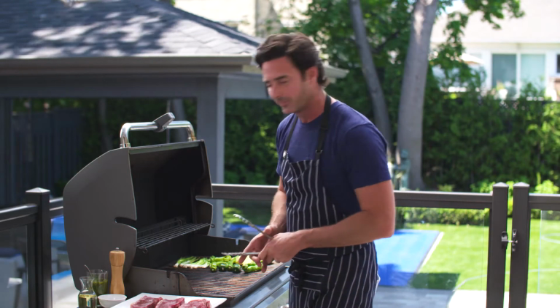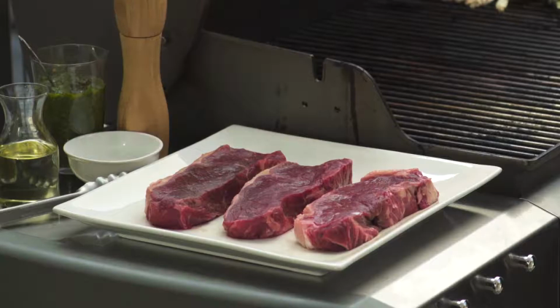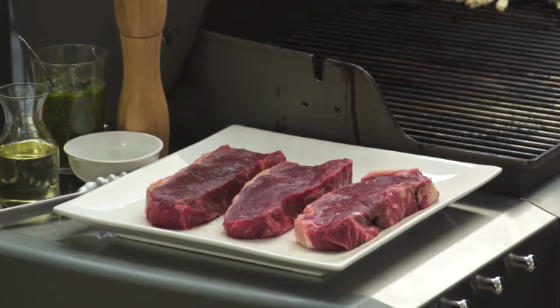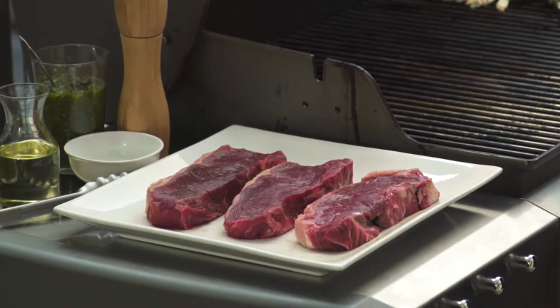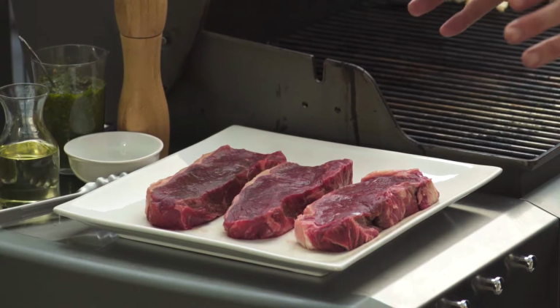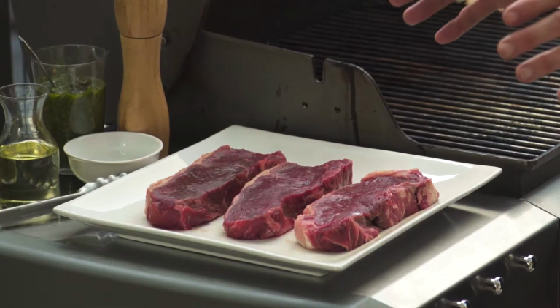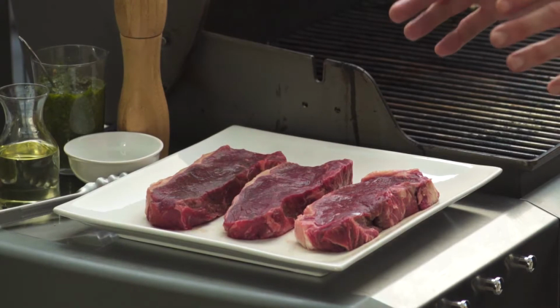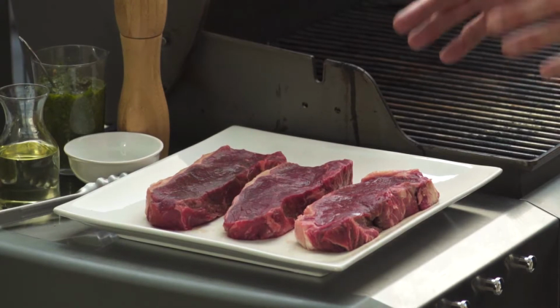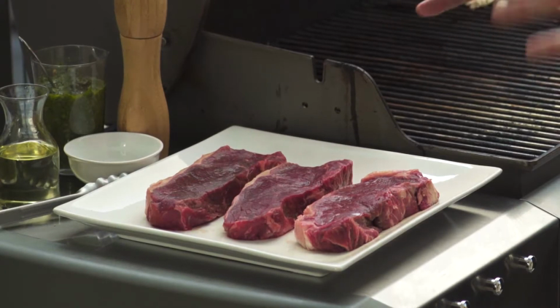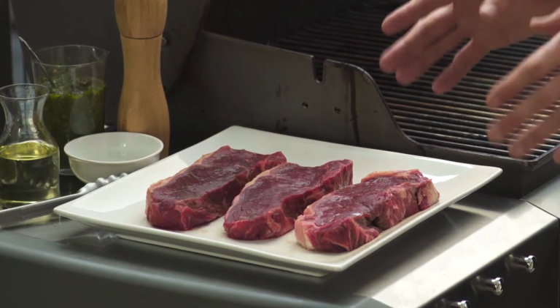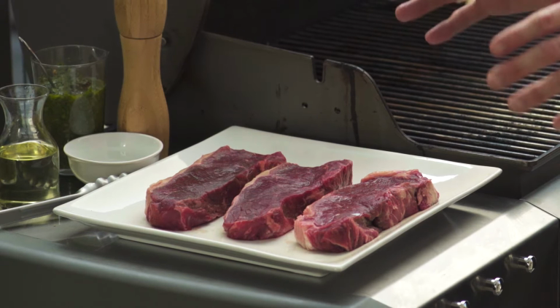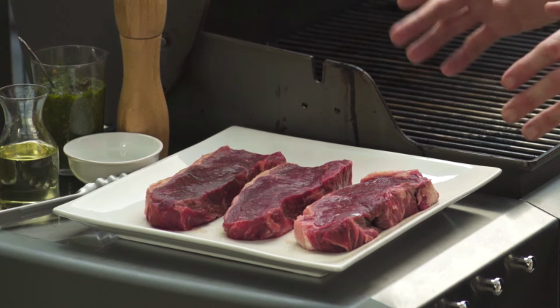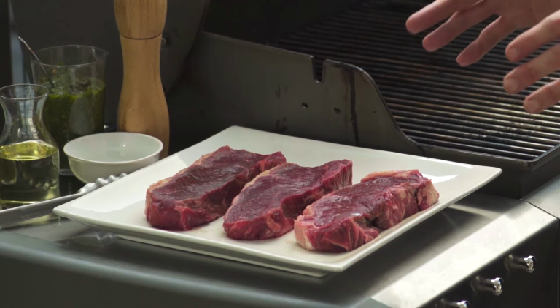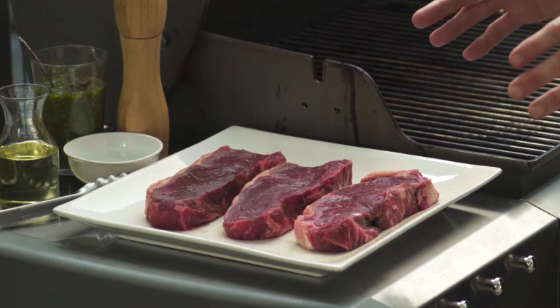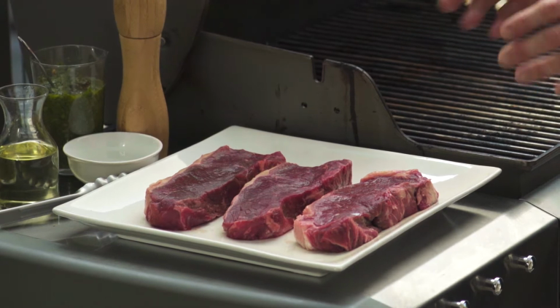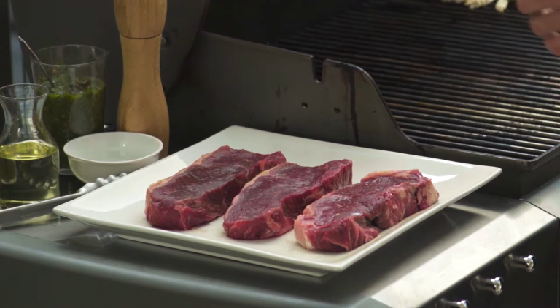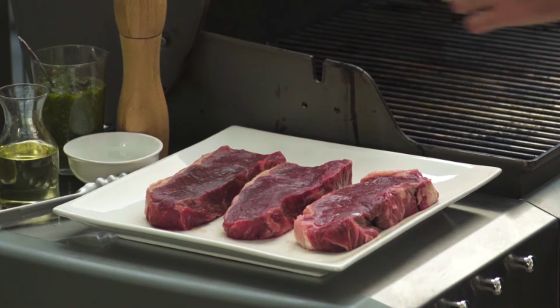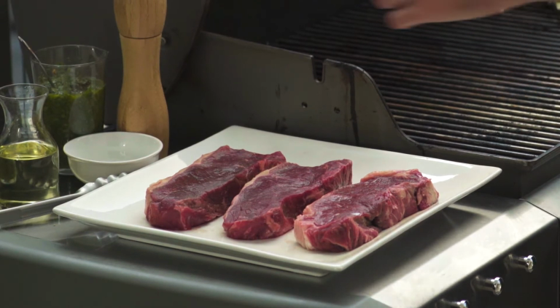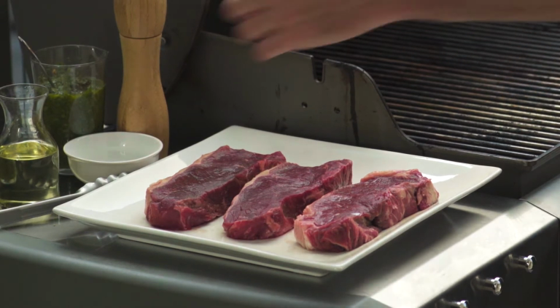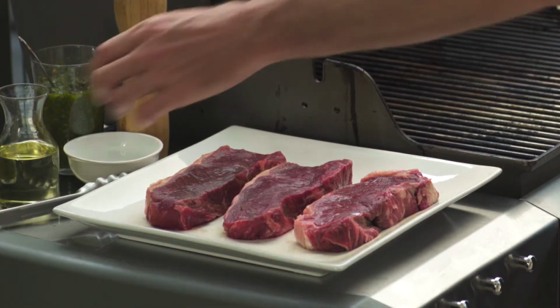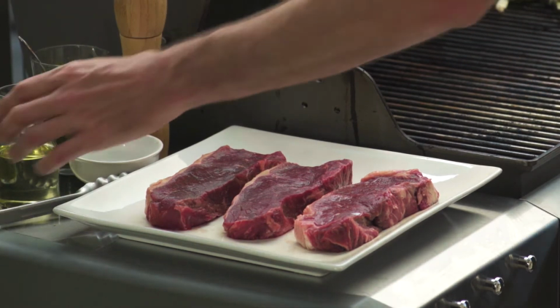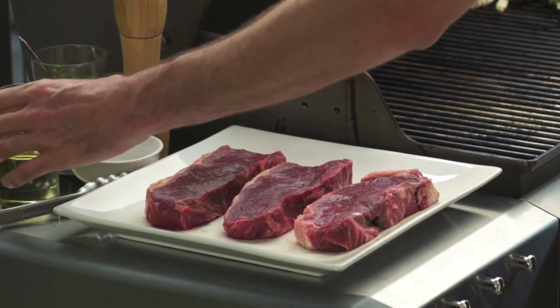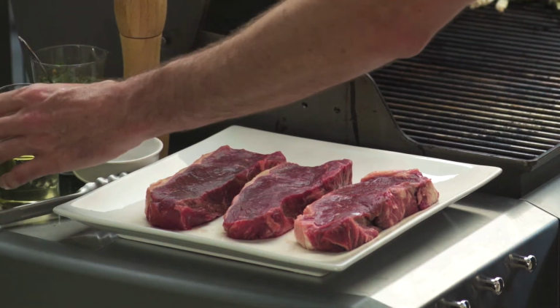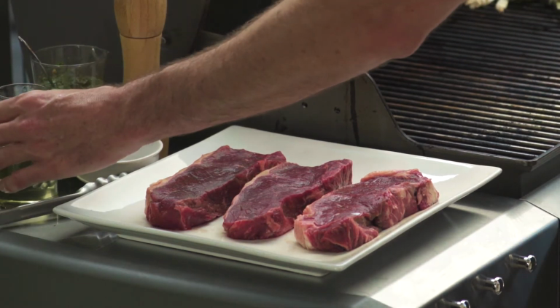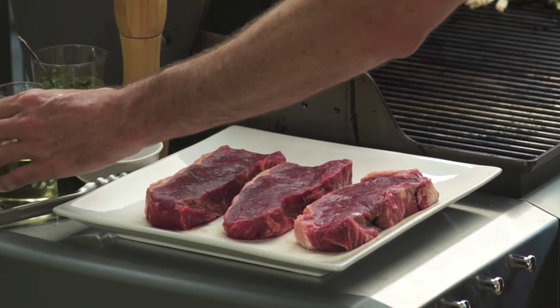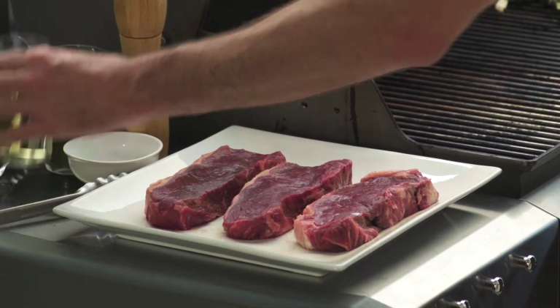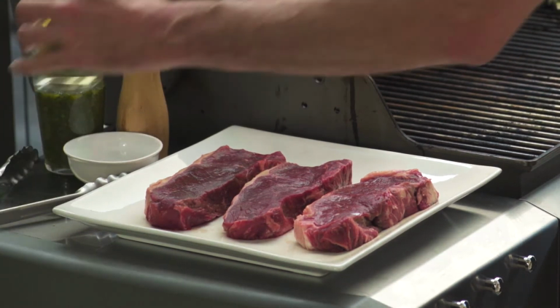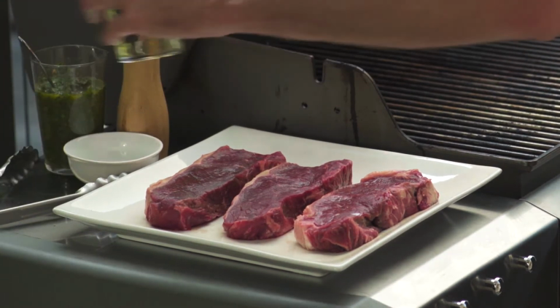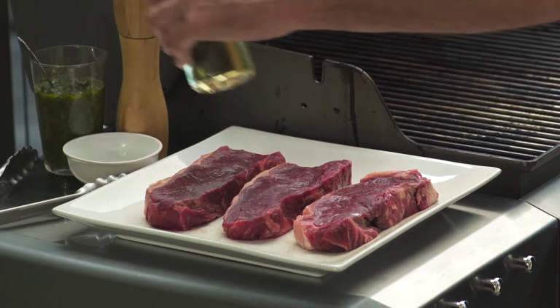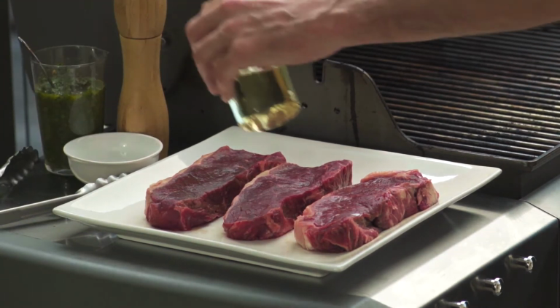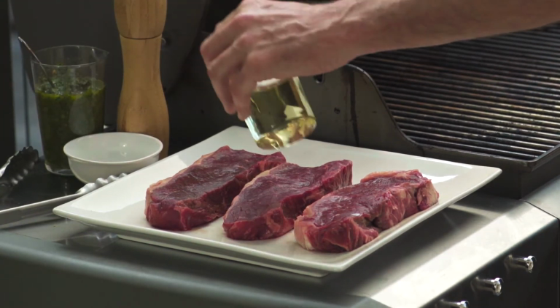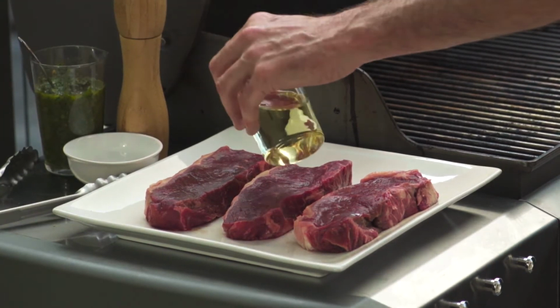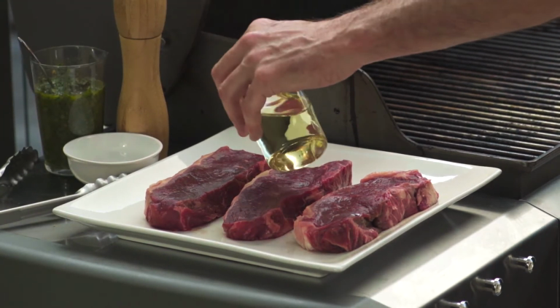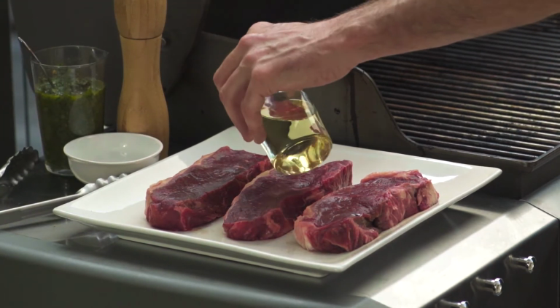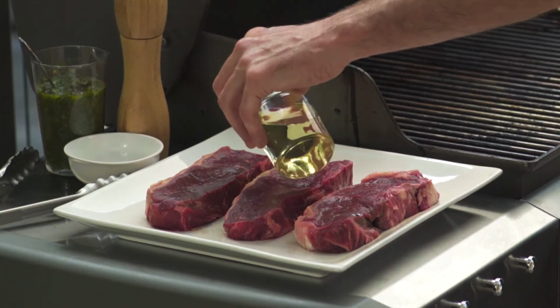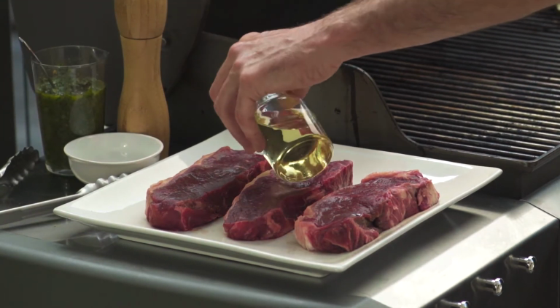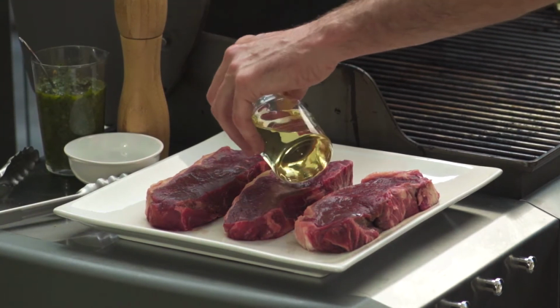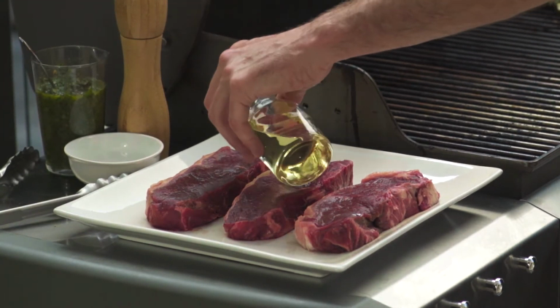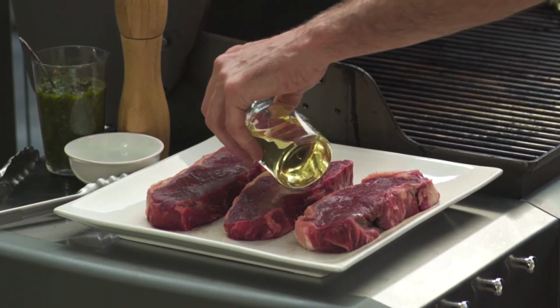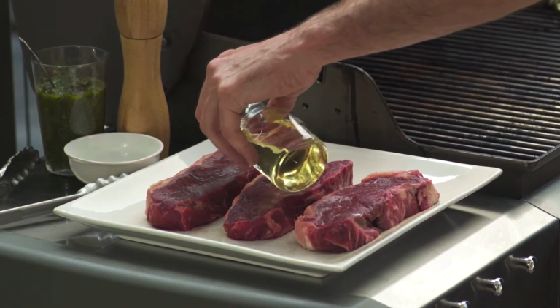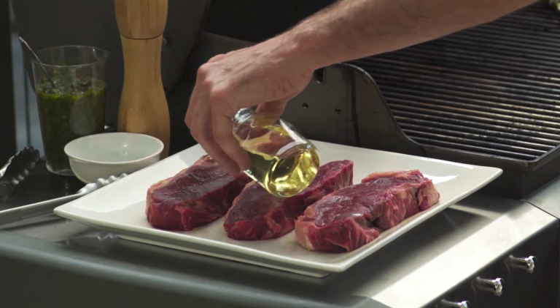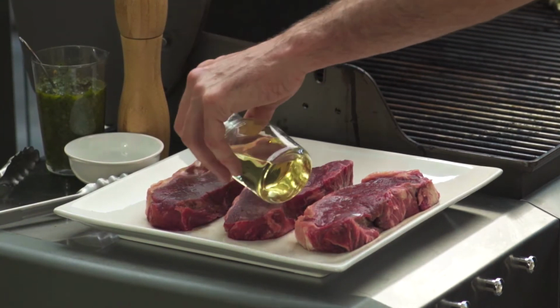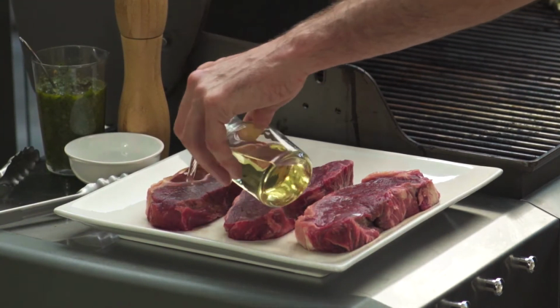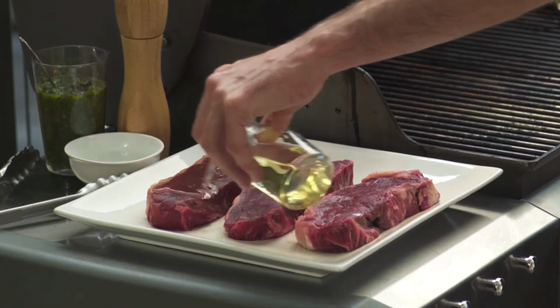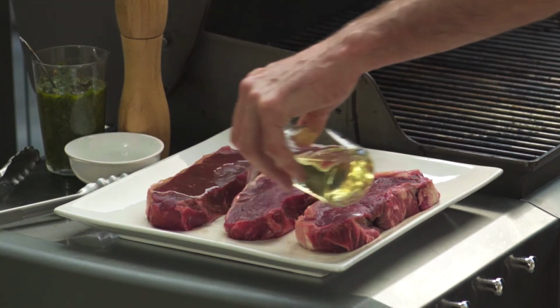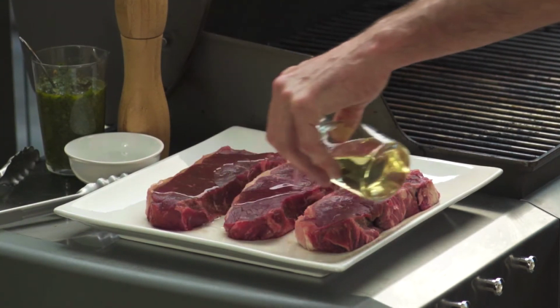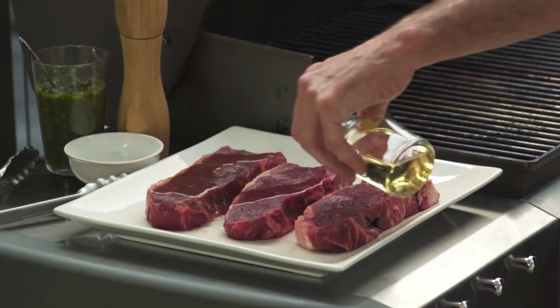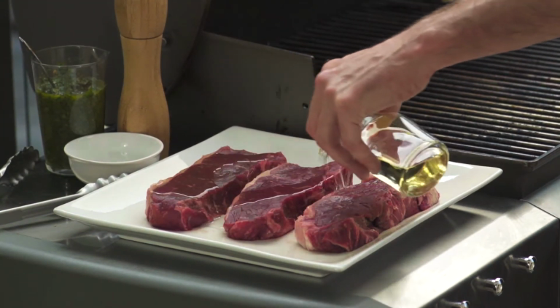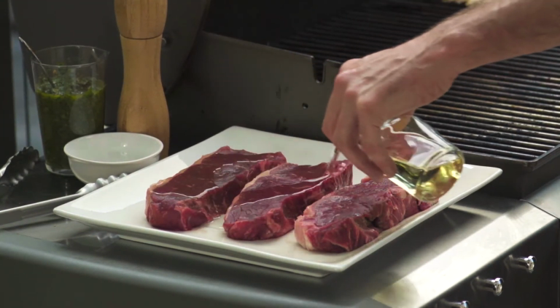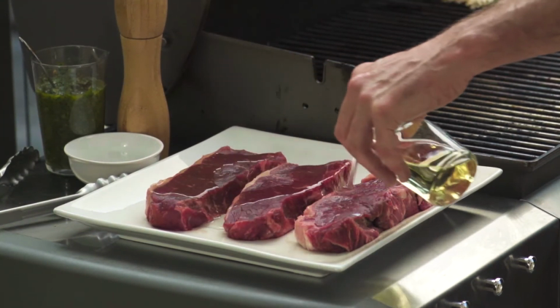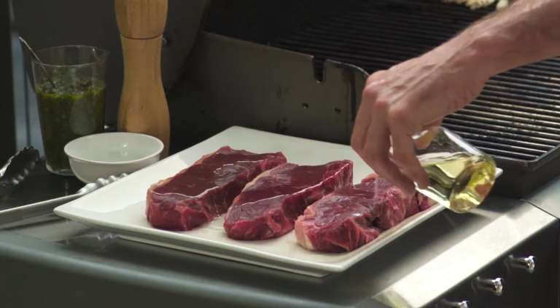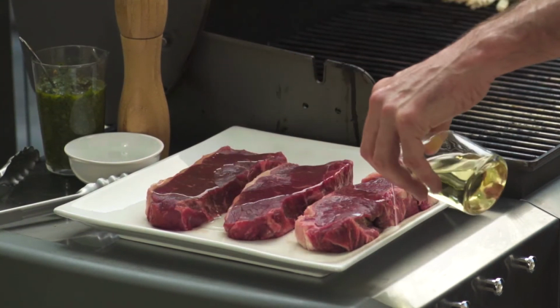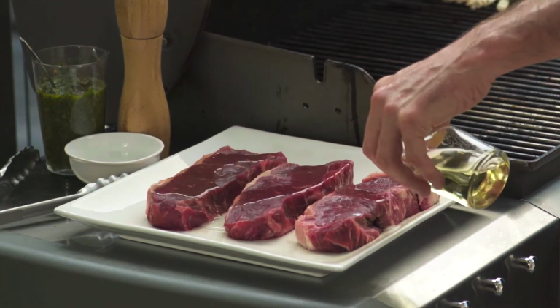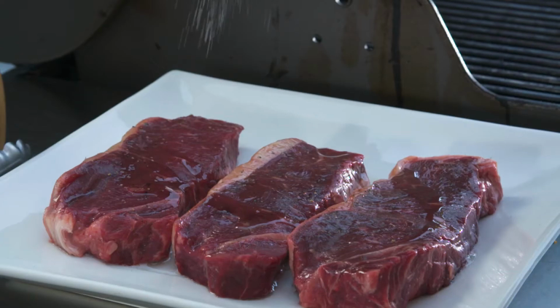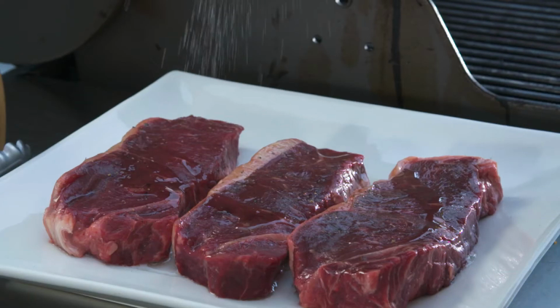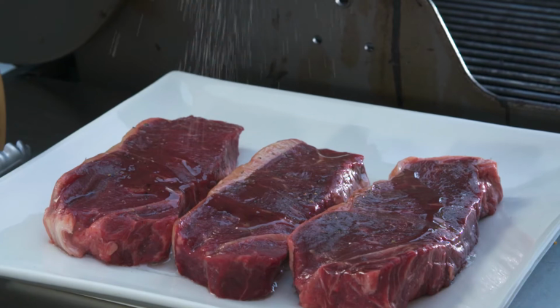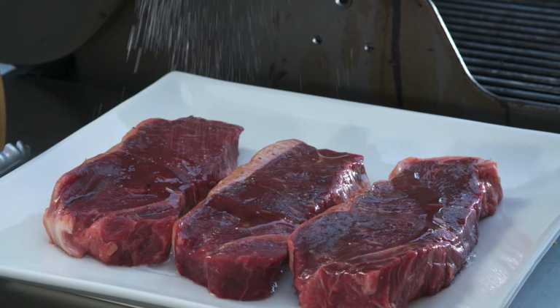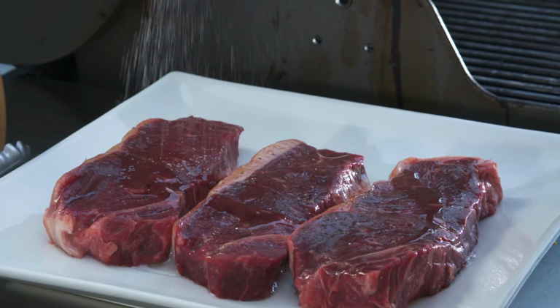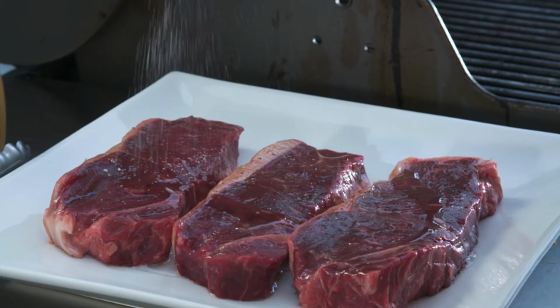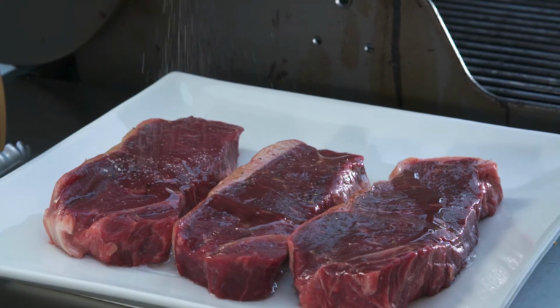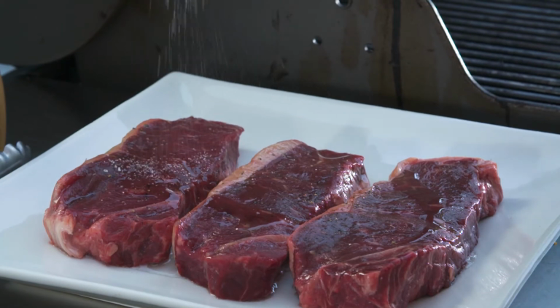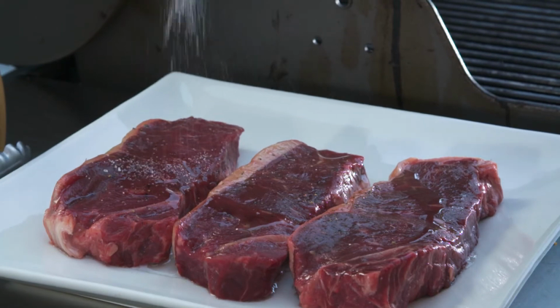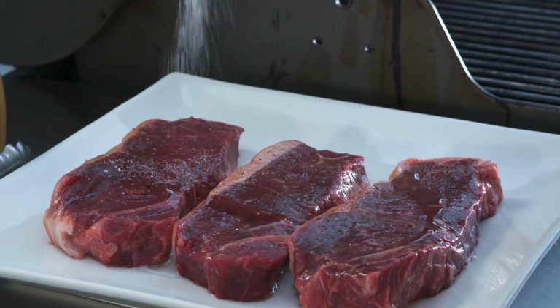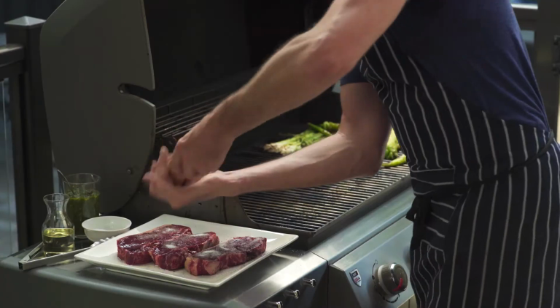So I'm starting with three beautiful pieces of meat here. I've got New York strip loin, super simple, a little bit of olive oil on each, and salt and pepper.